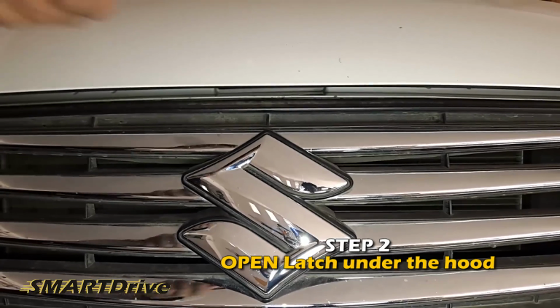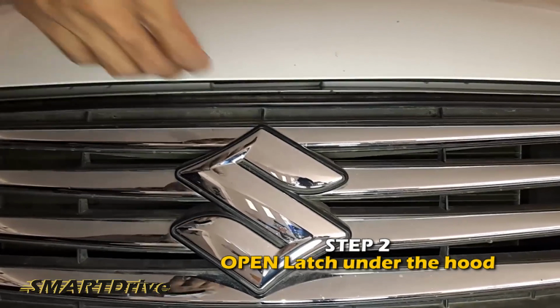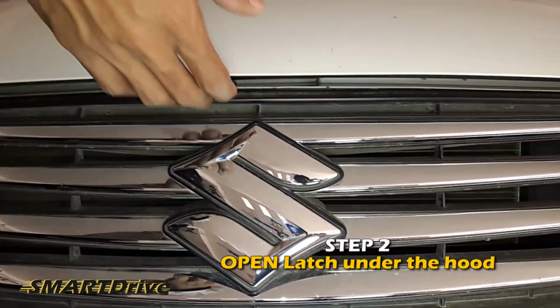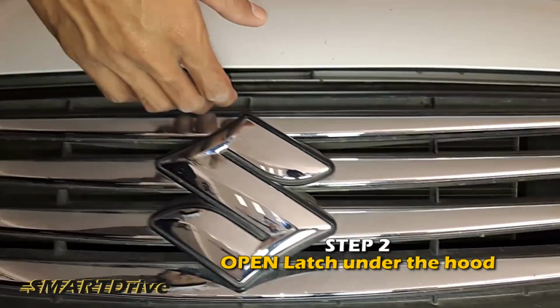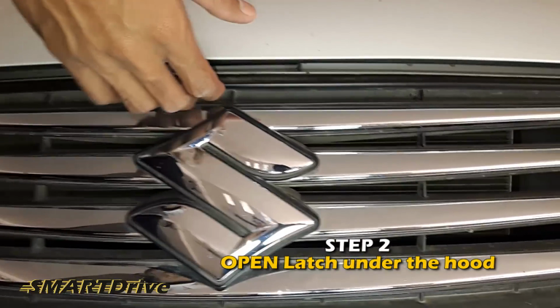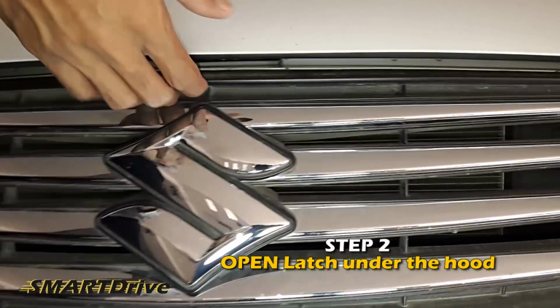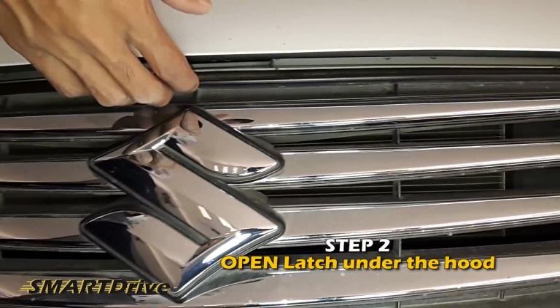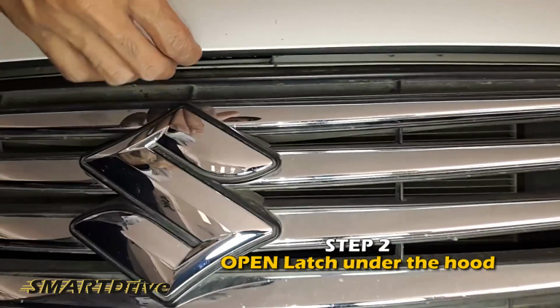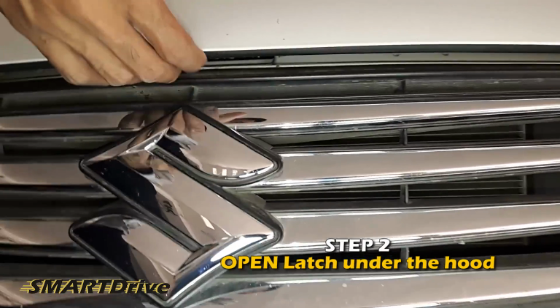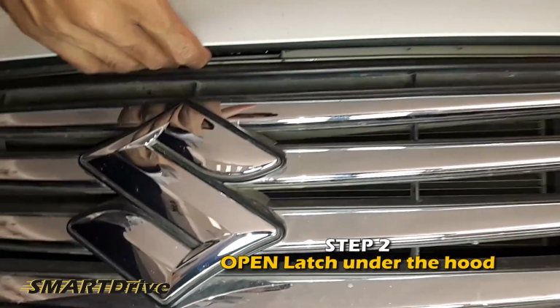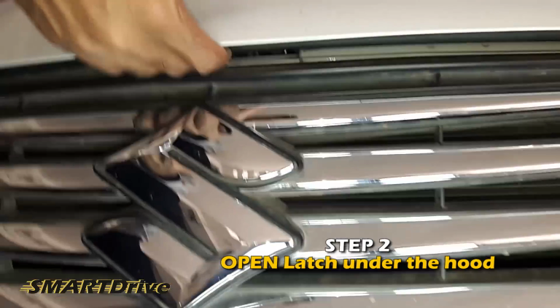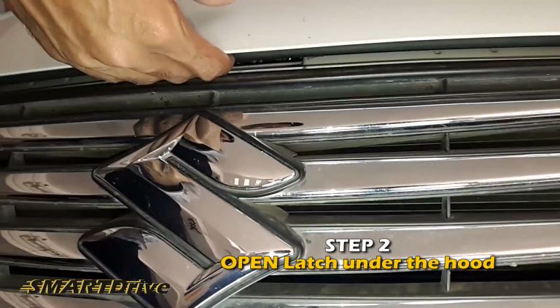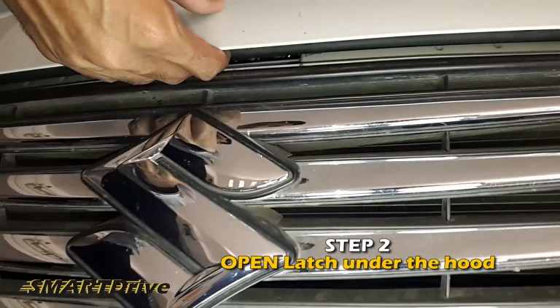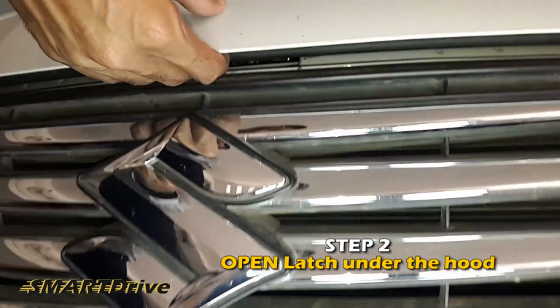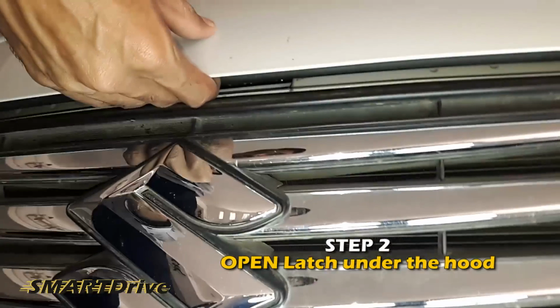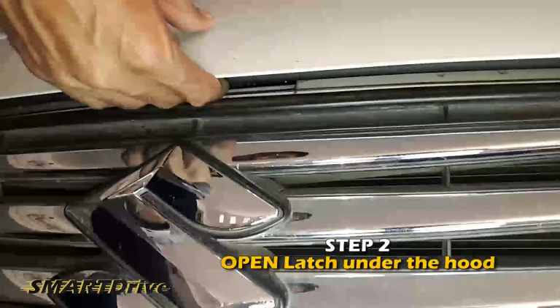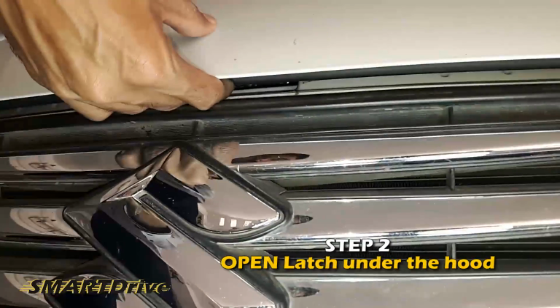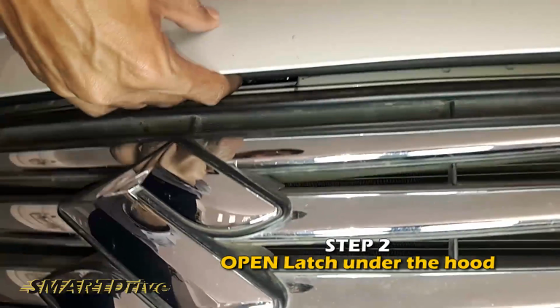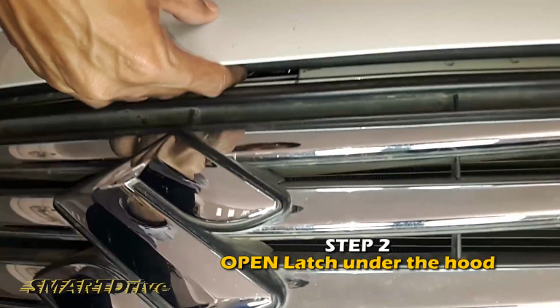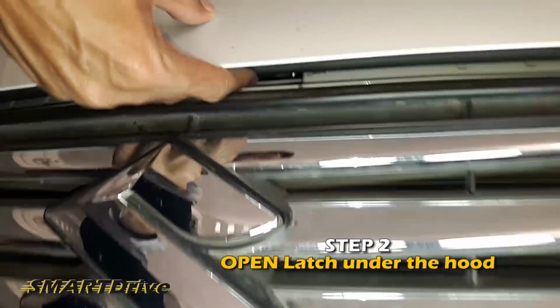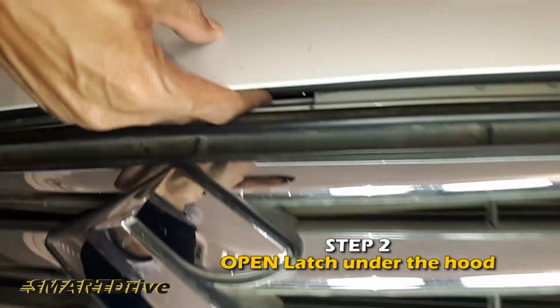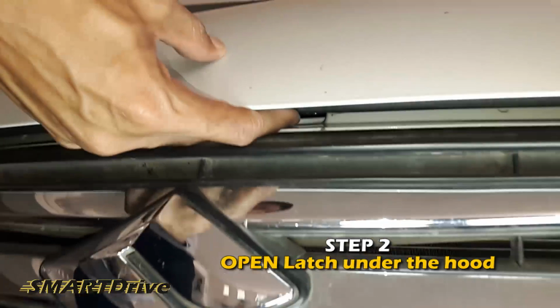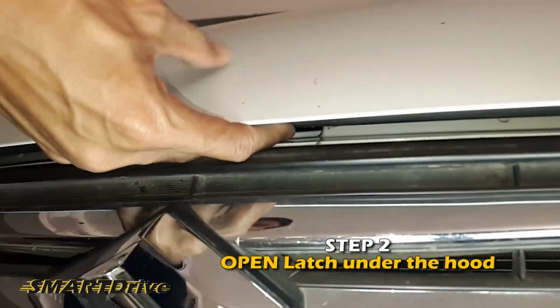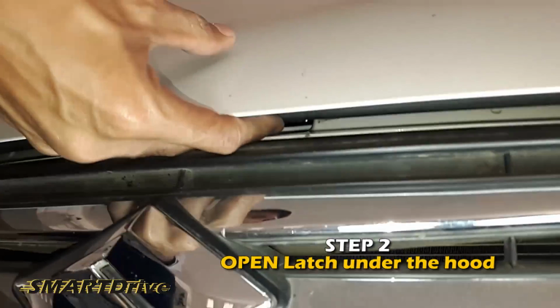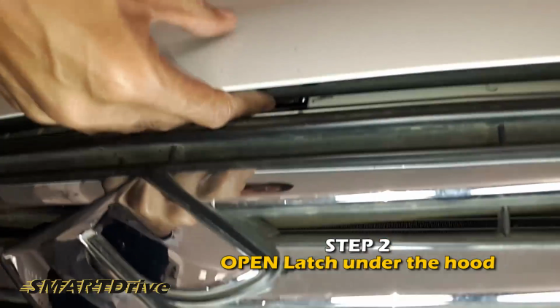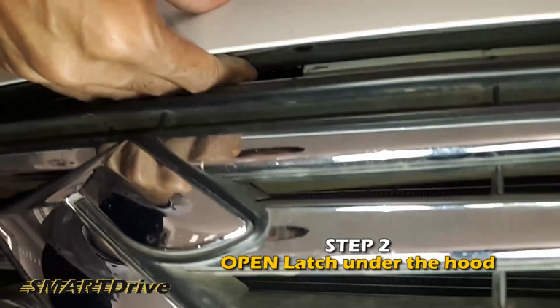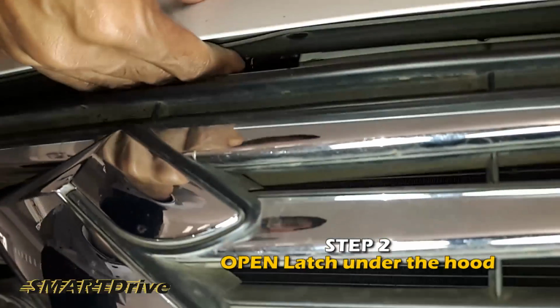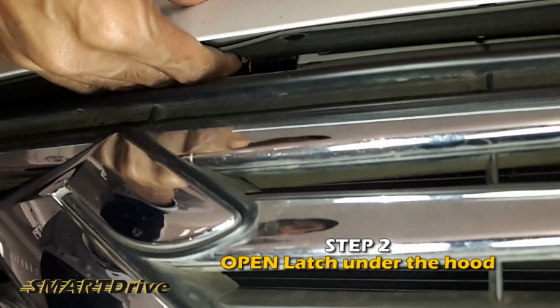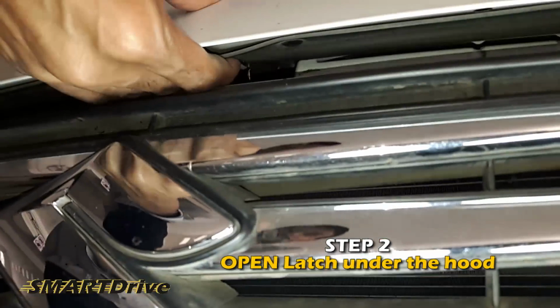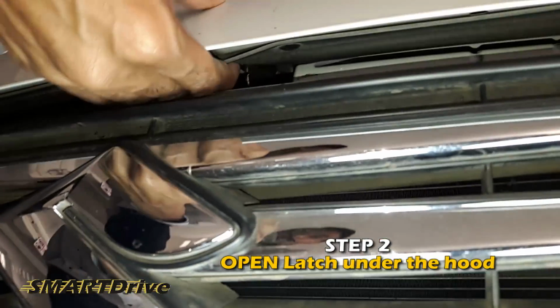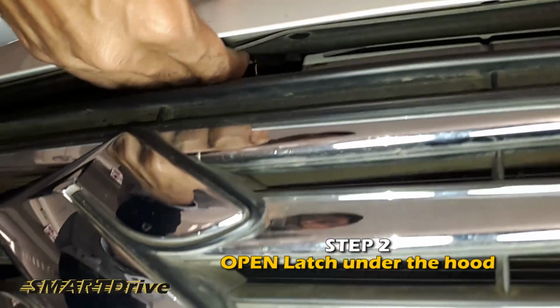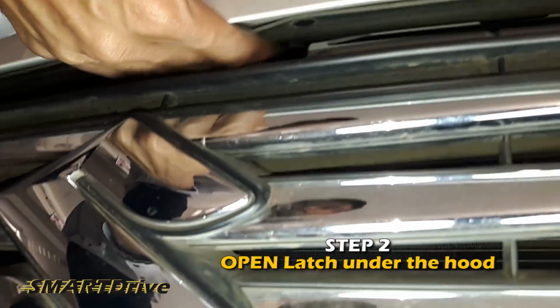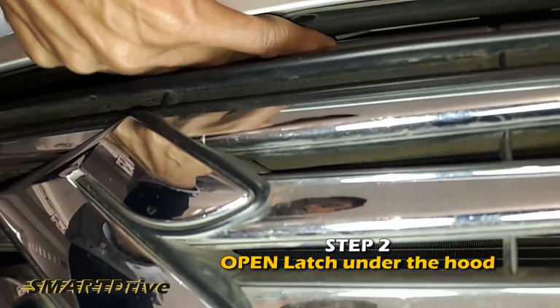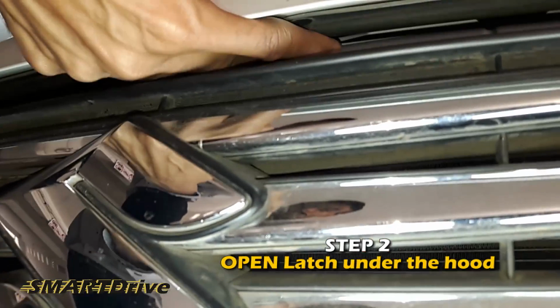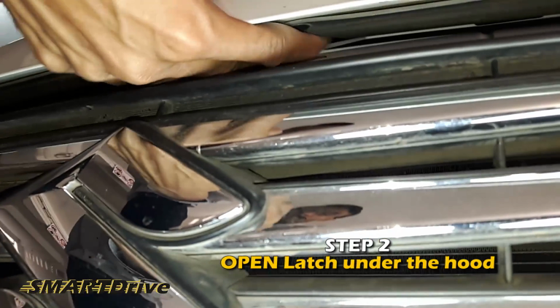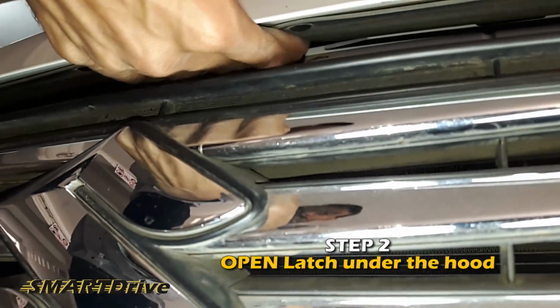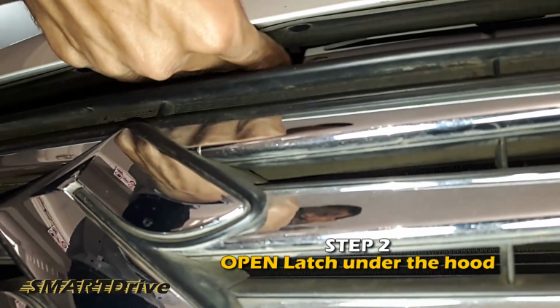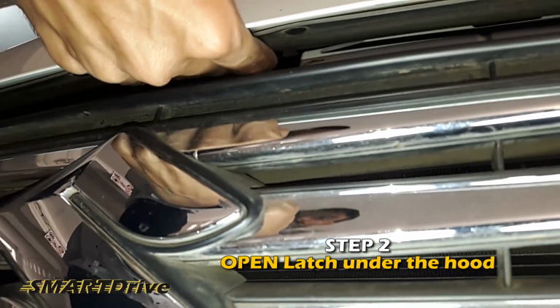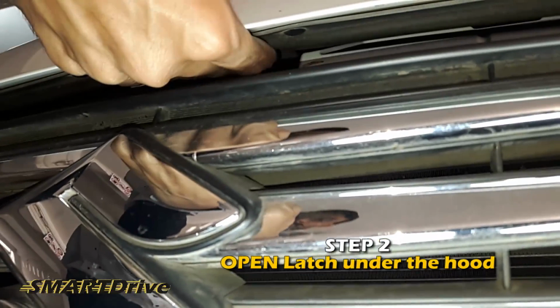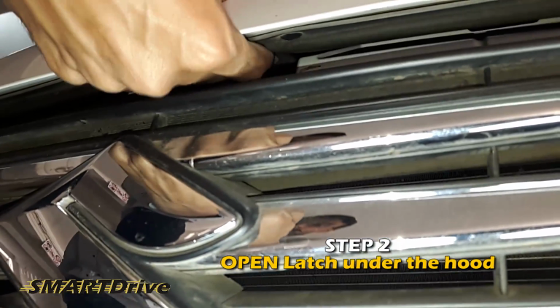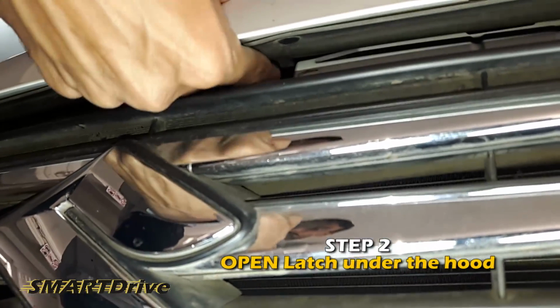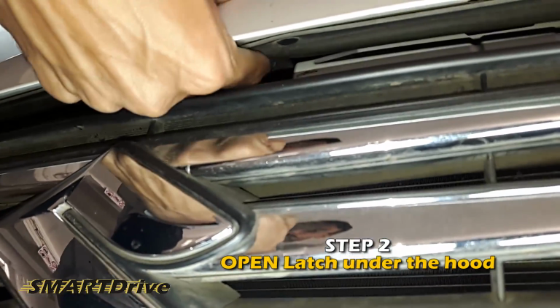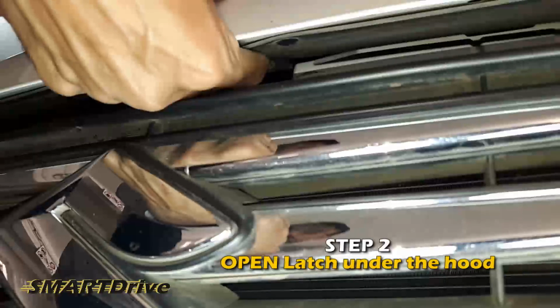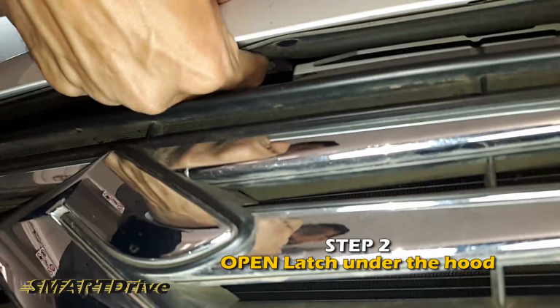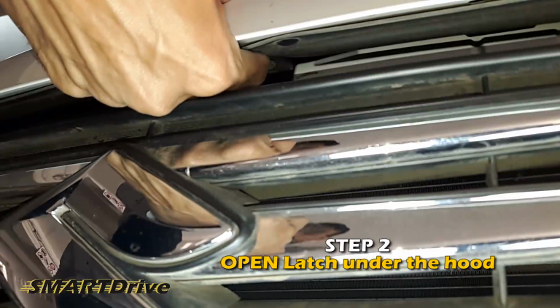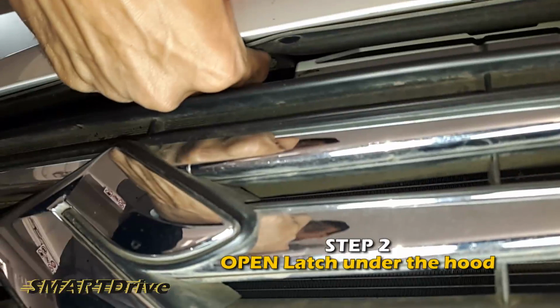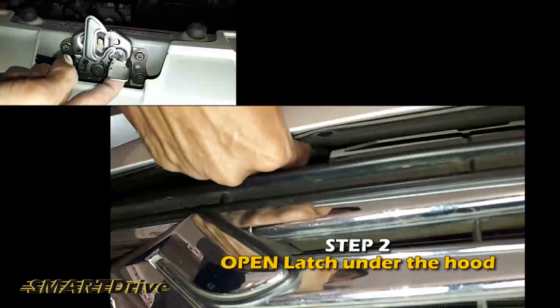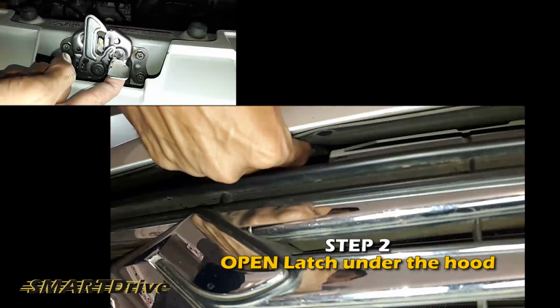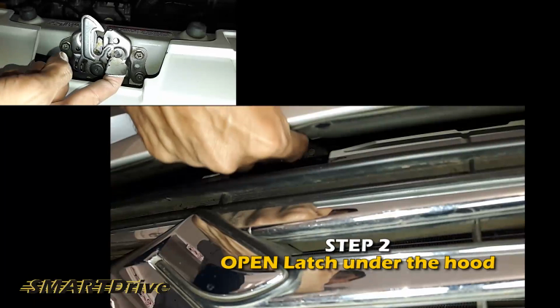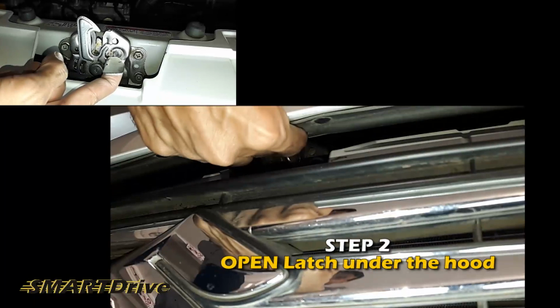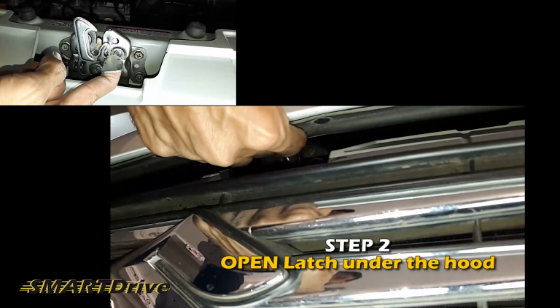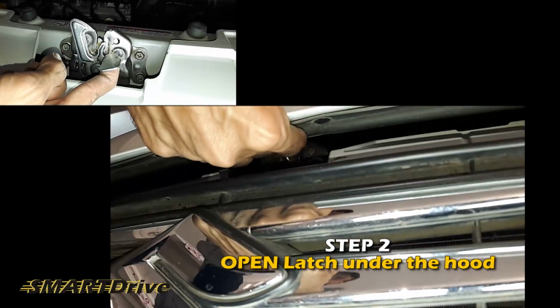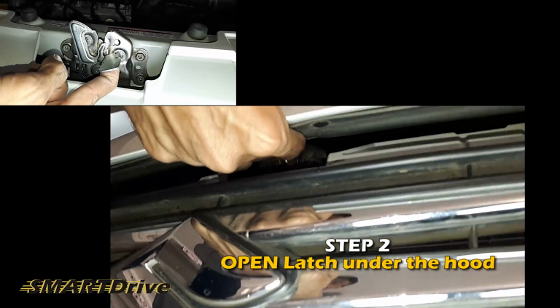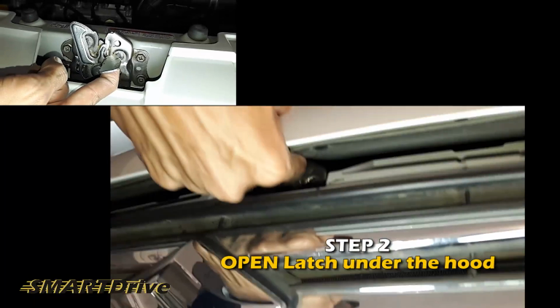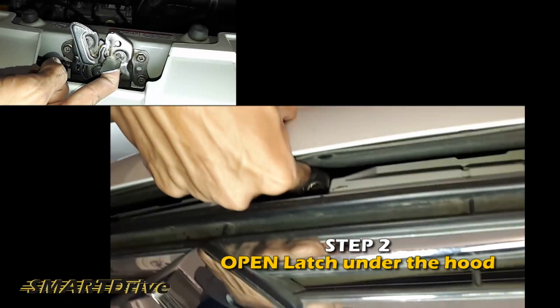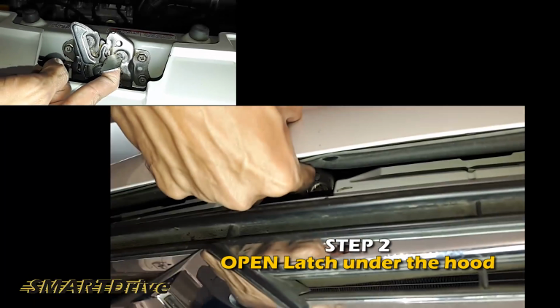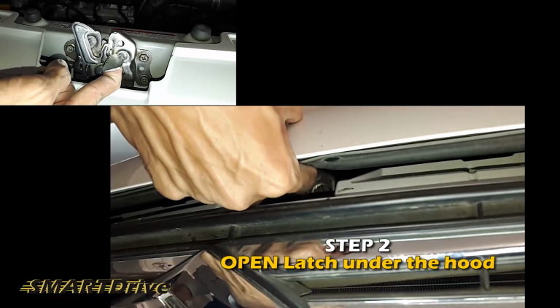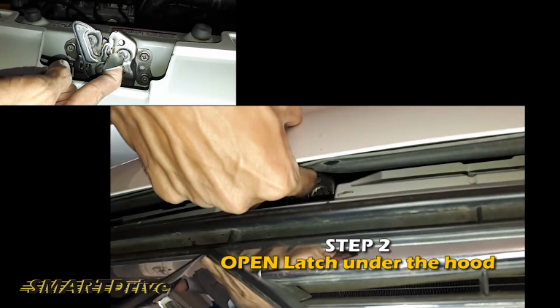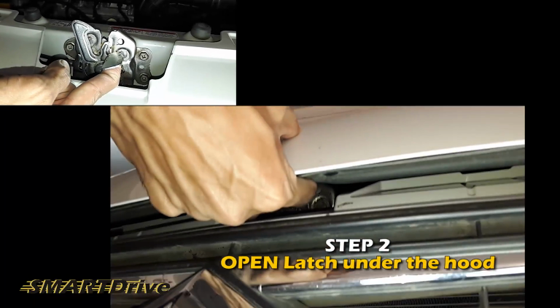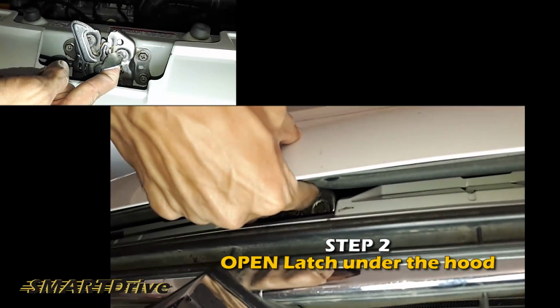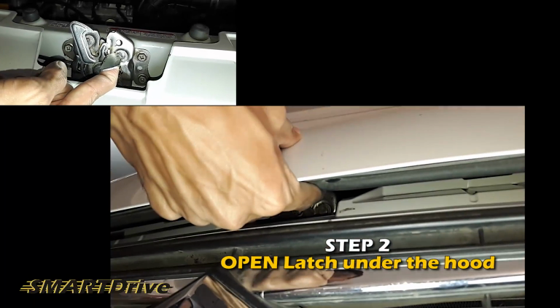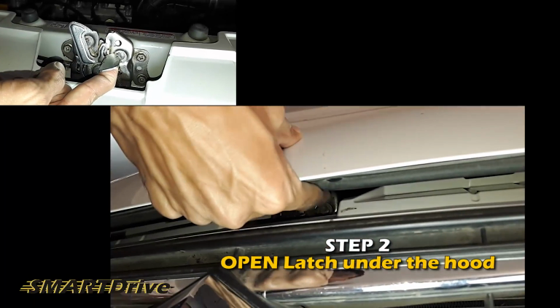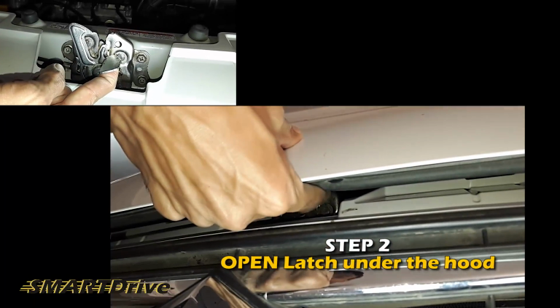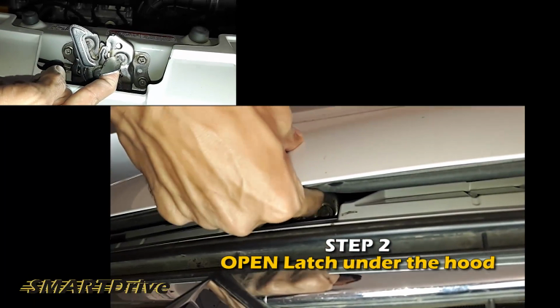Step 2: Open the other latch which is under the hood, opened by your finger as shown in this video.